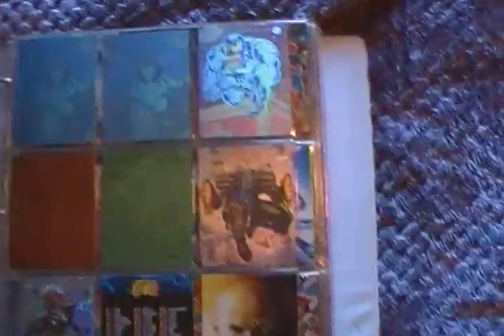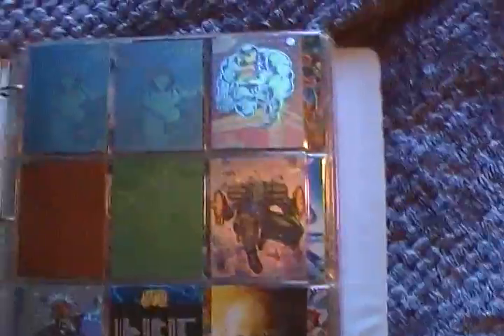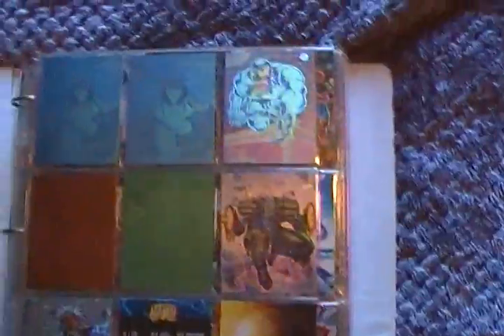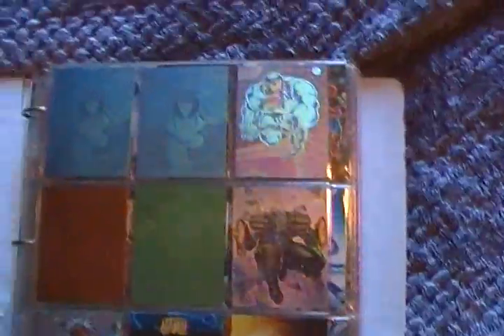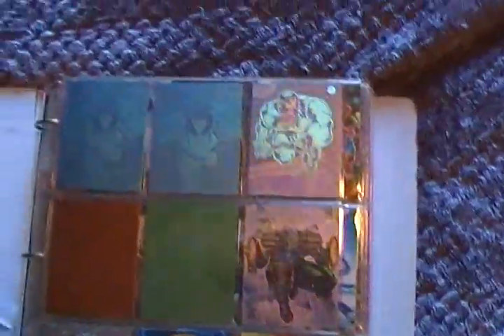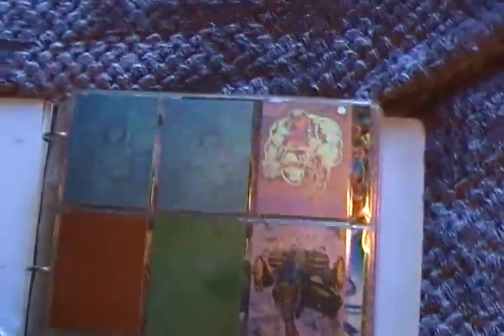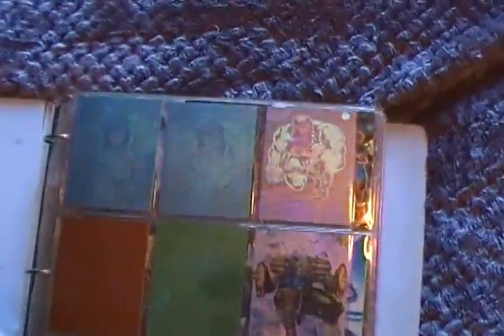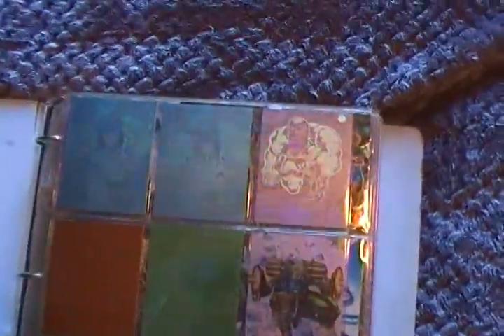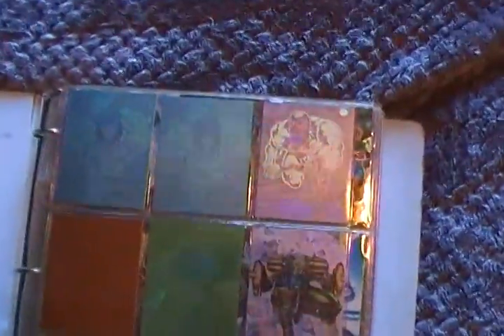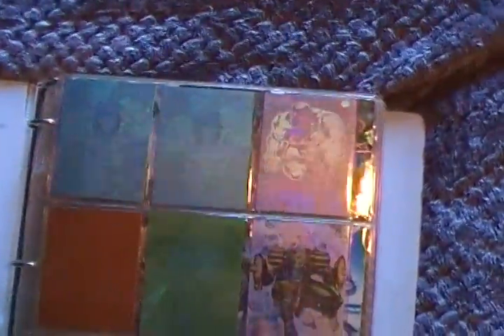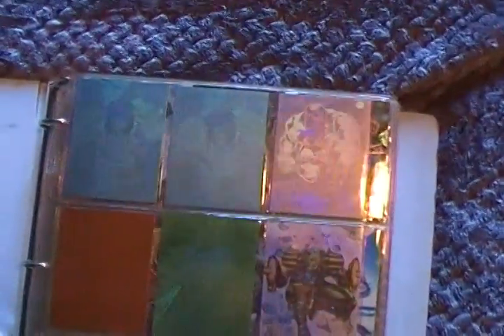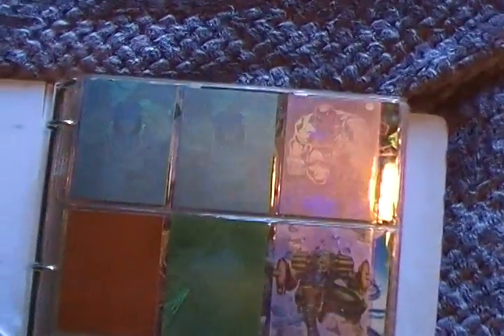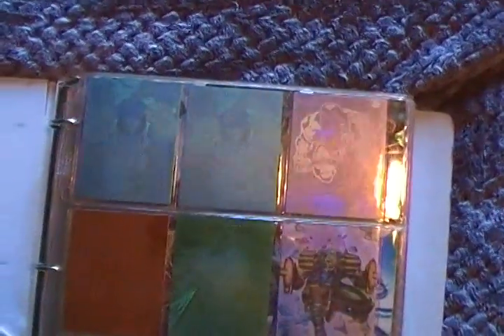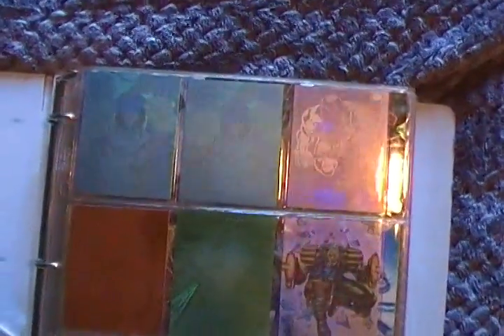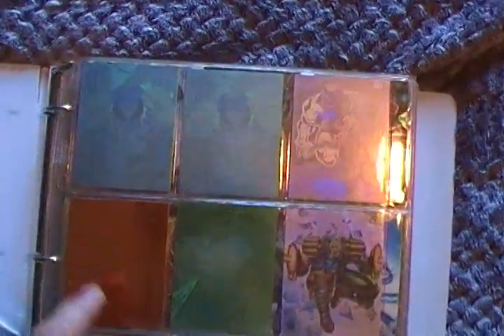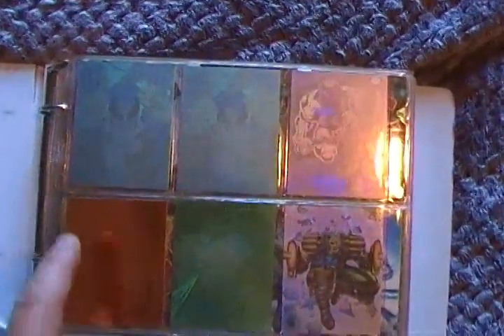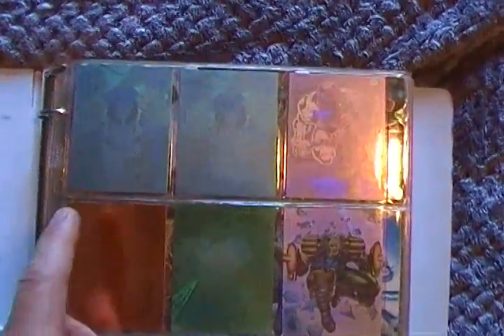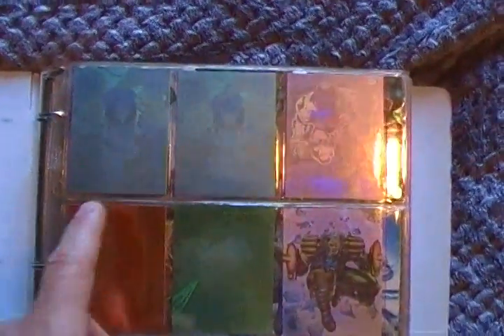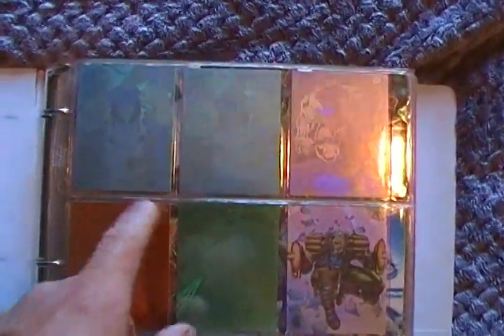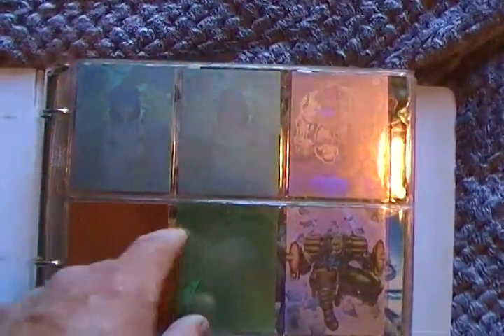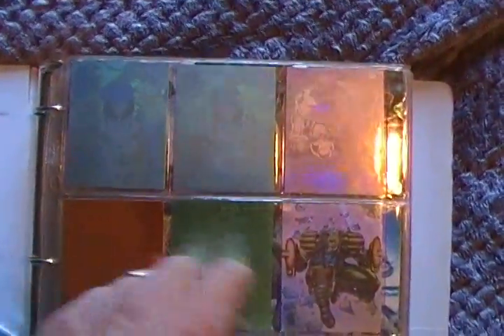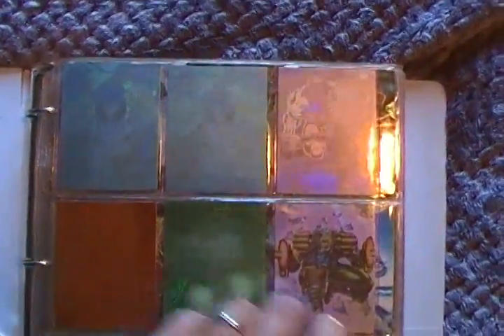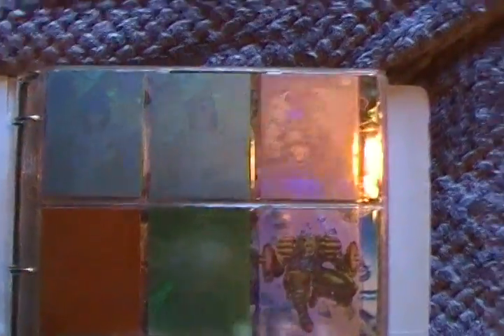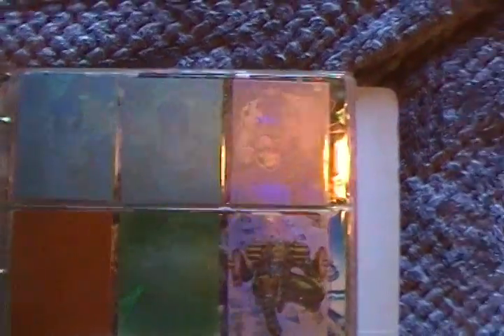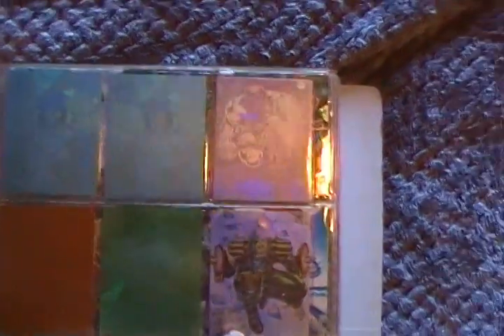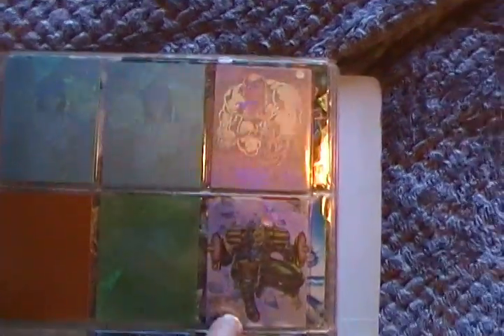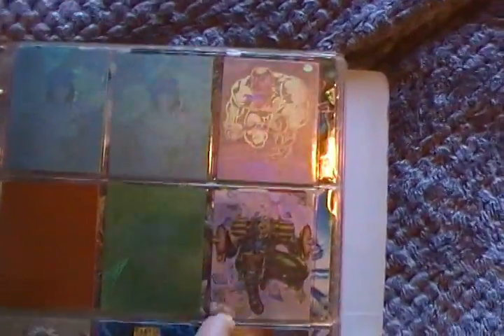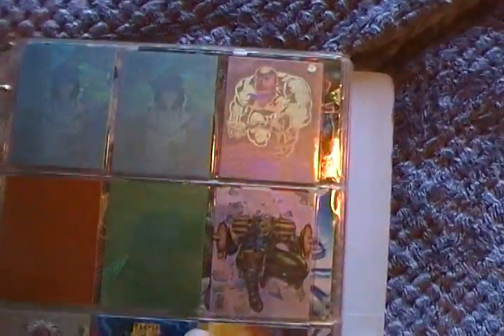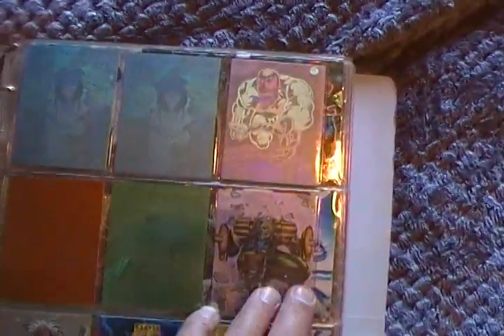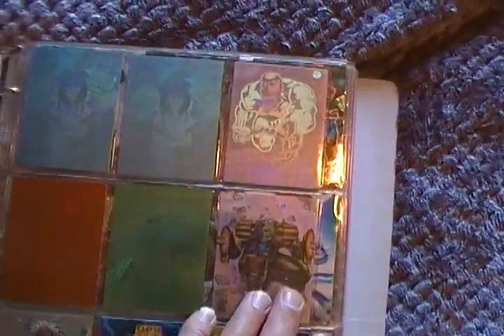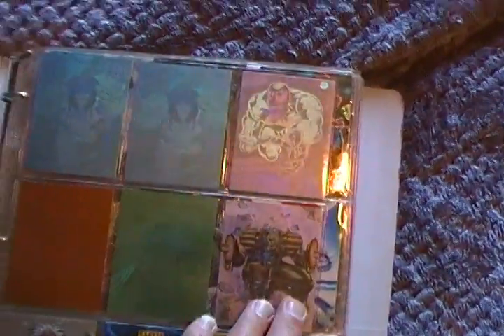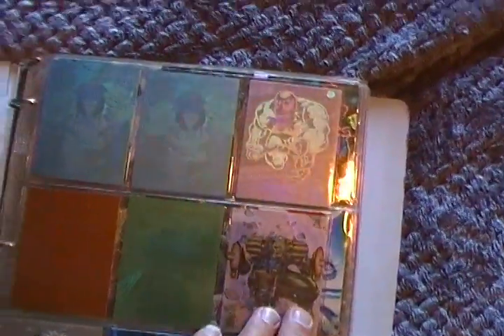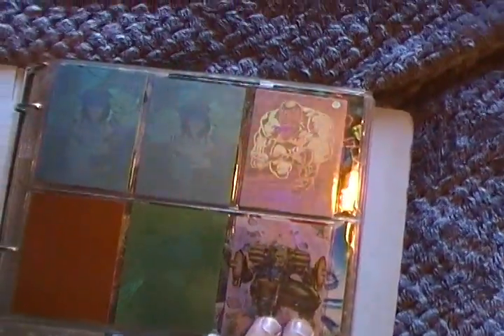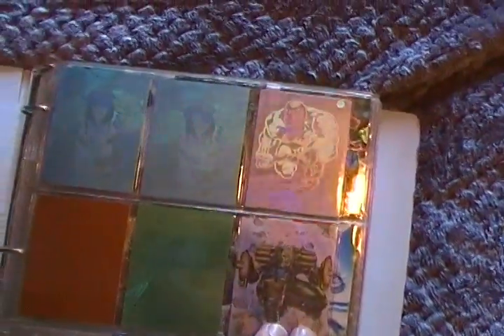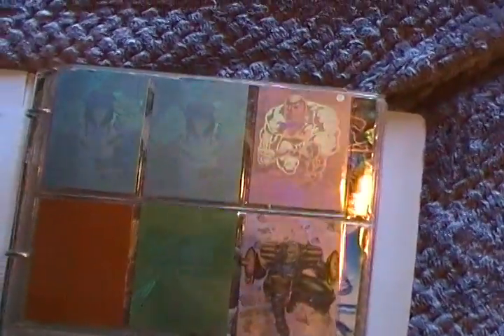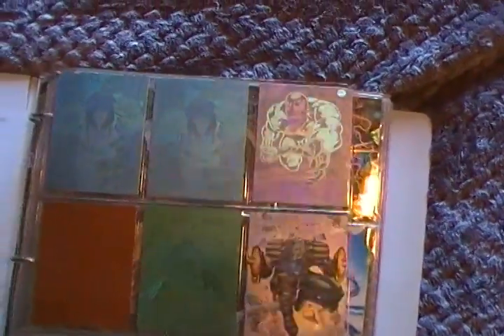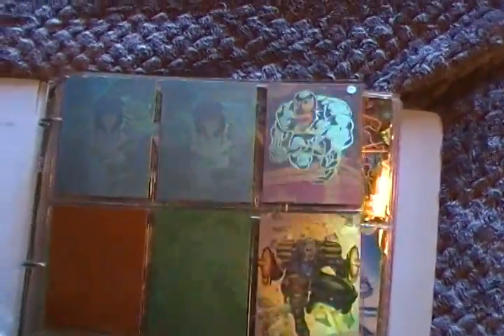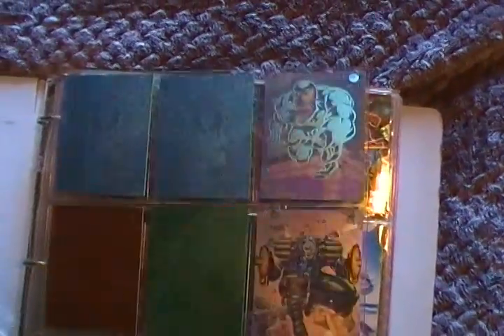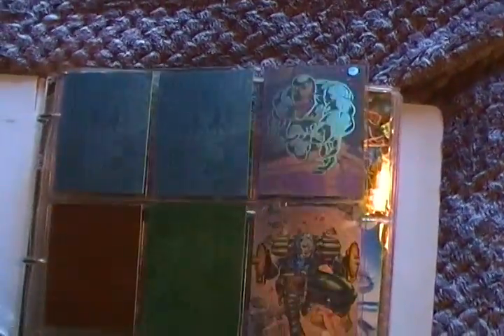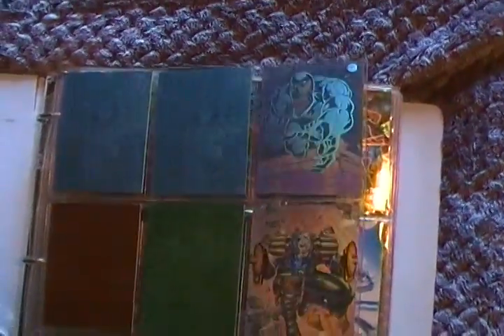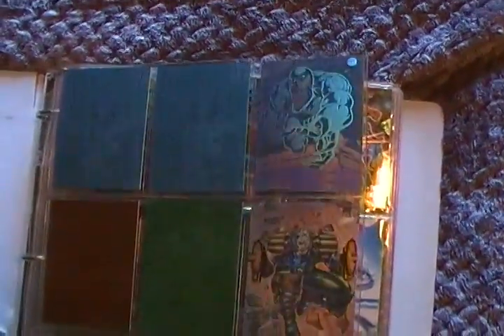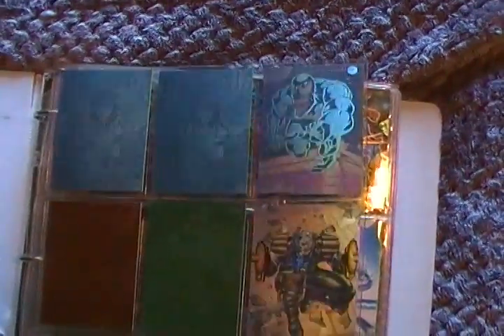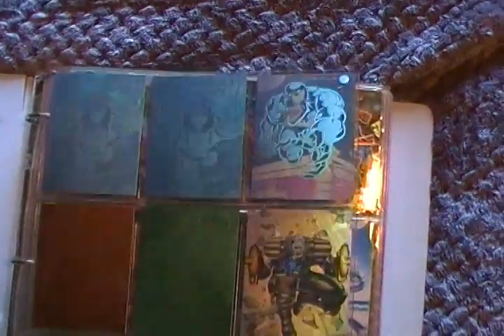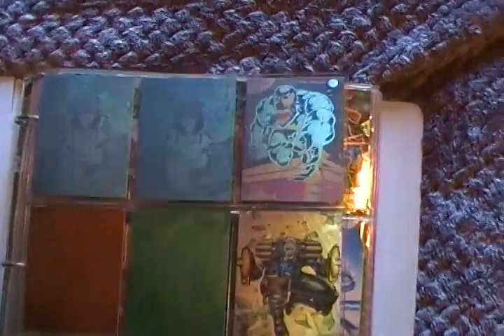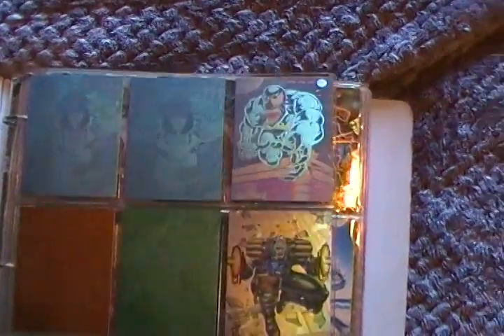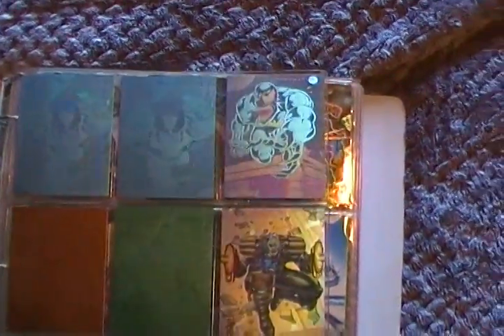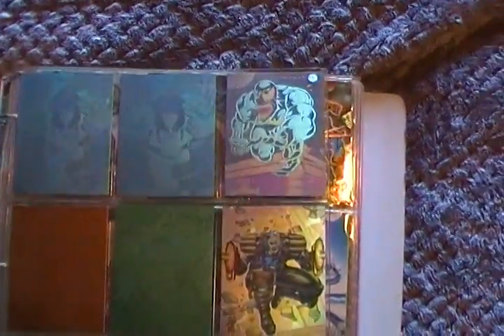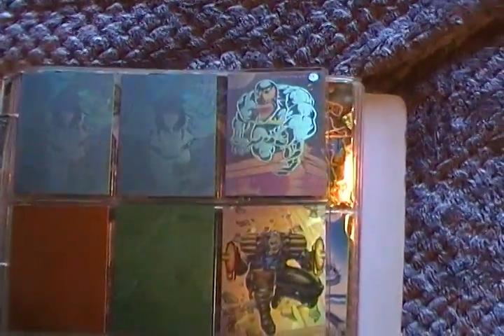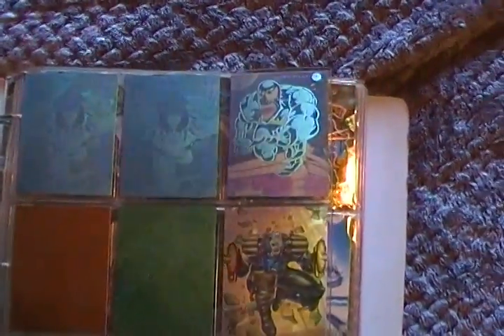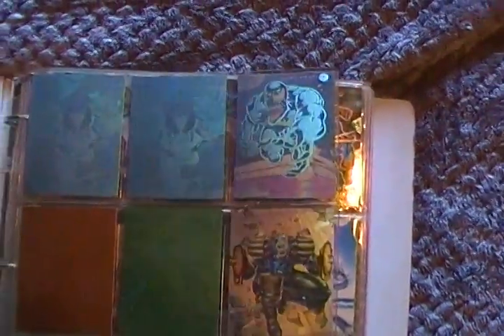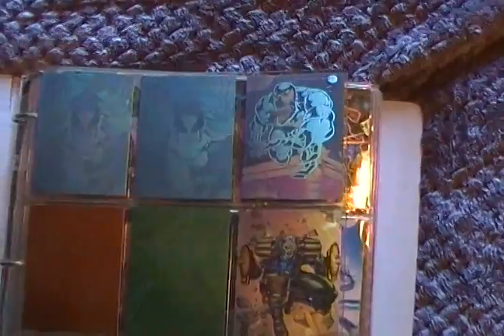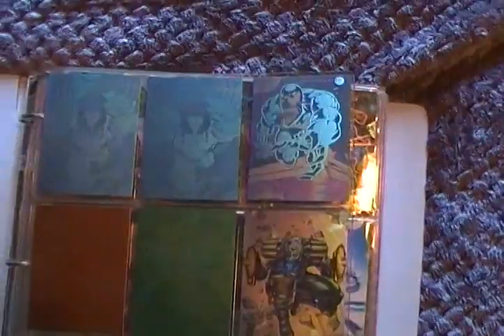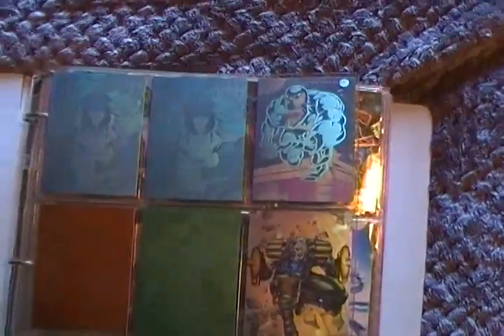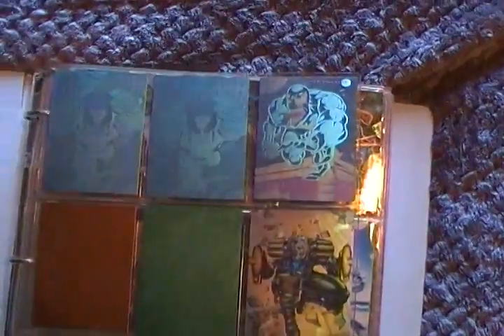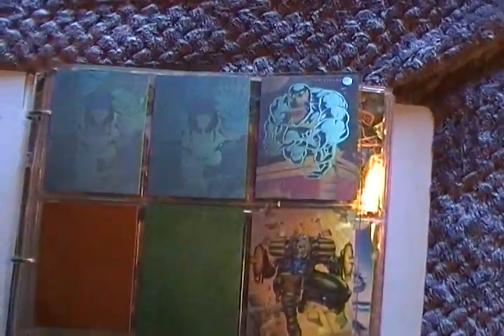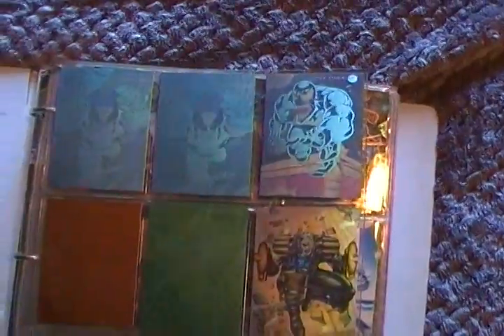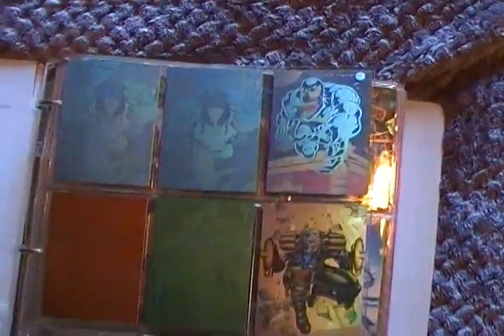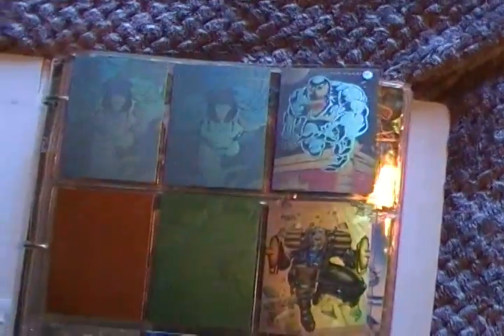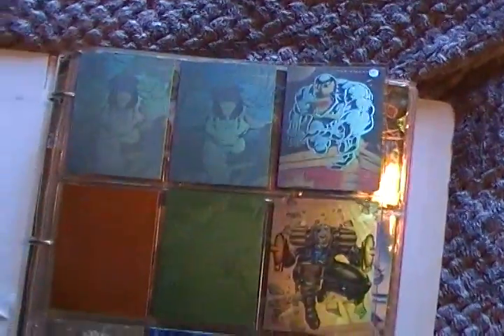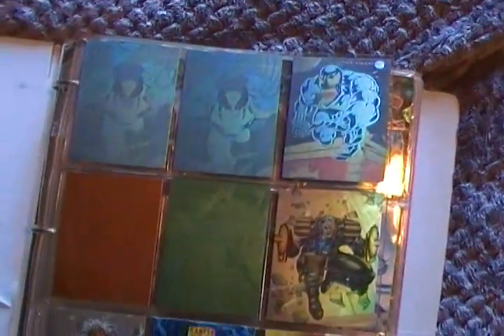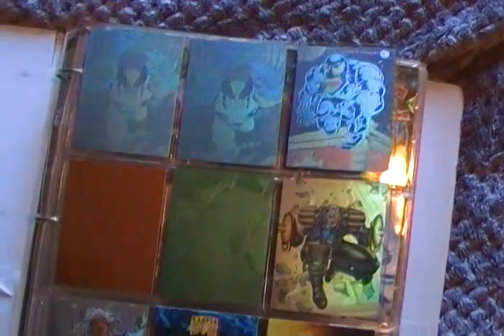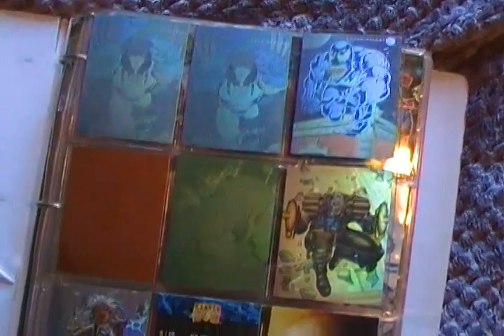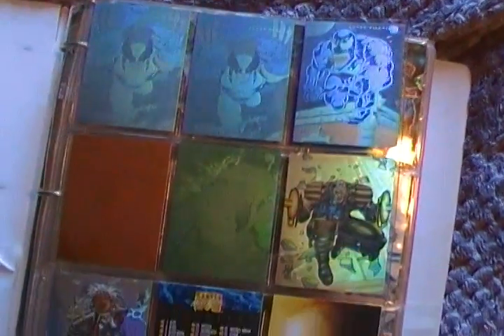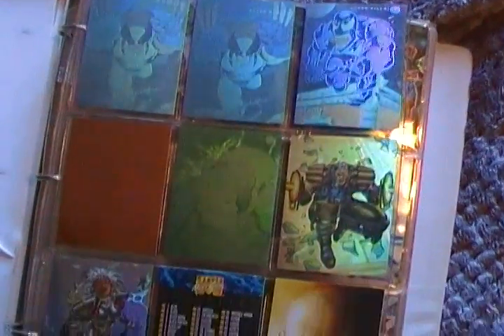These ones are cool. These are hologram ones. I don't know if you can see that. There's like a Venom, there's a Wolverine.